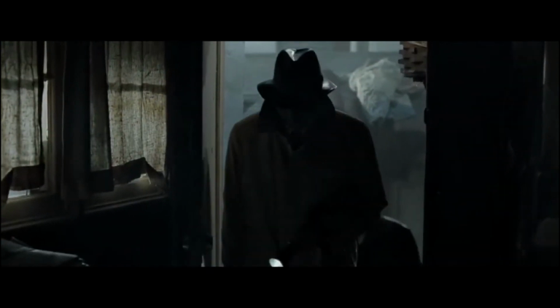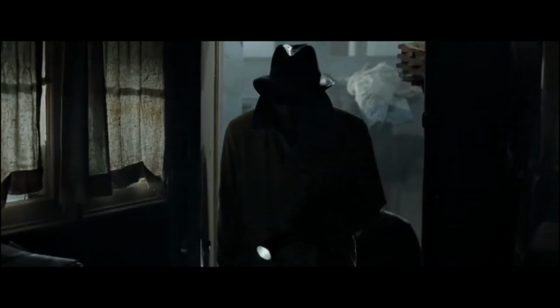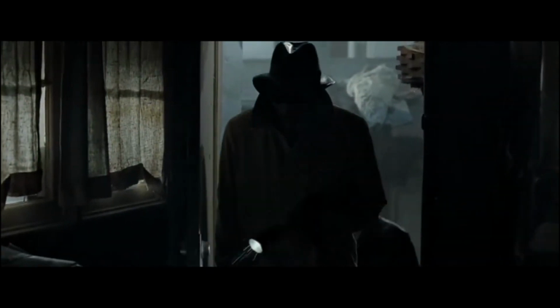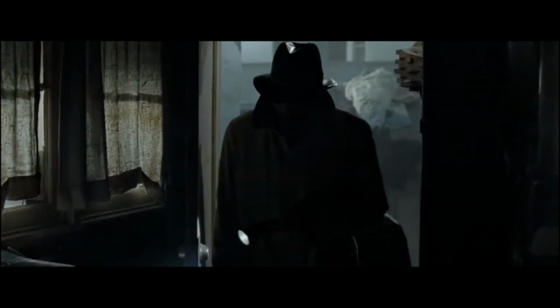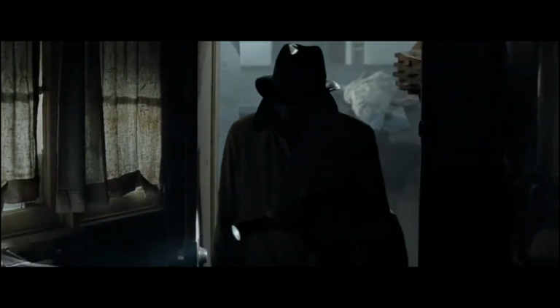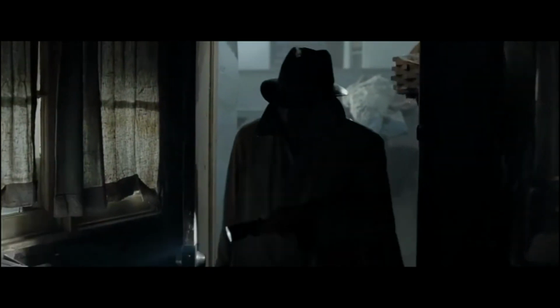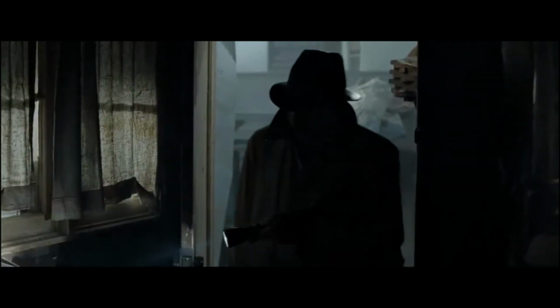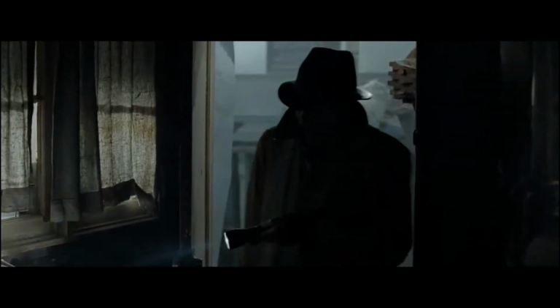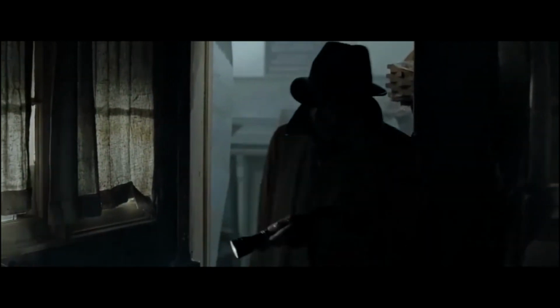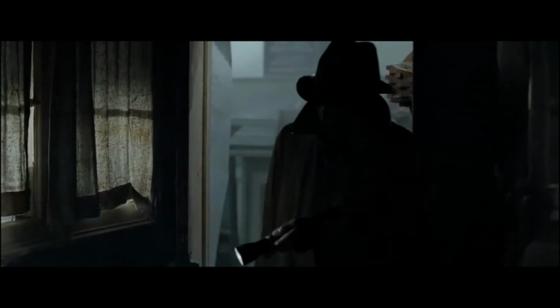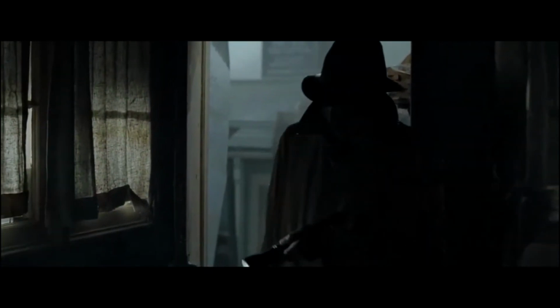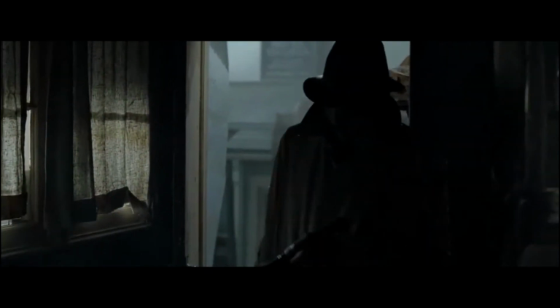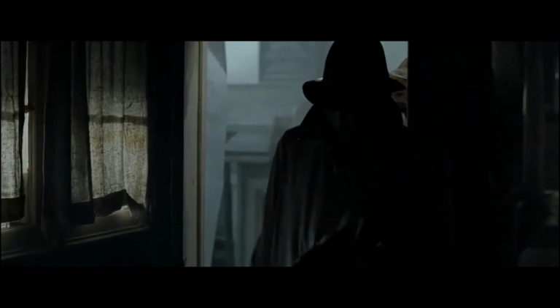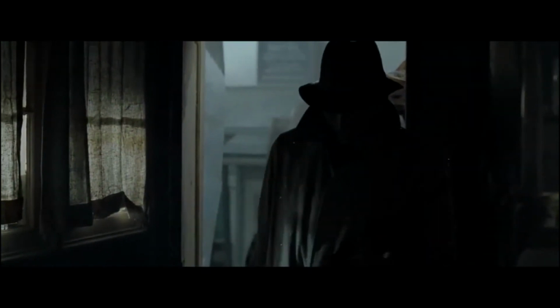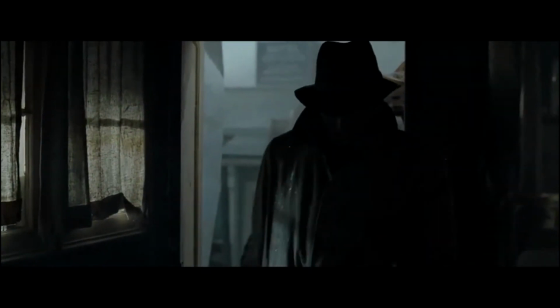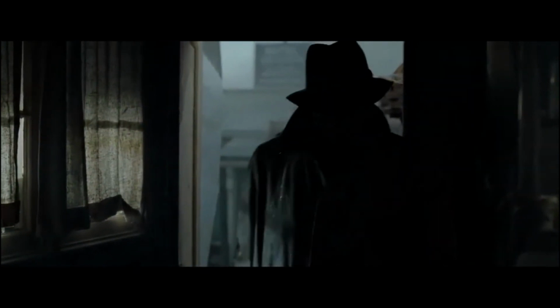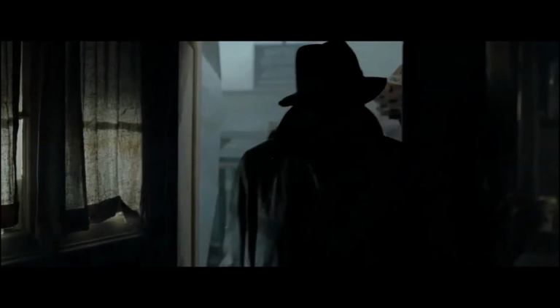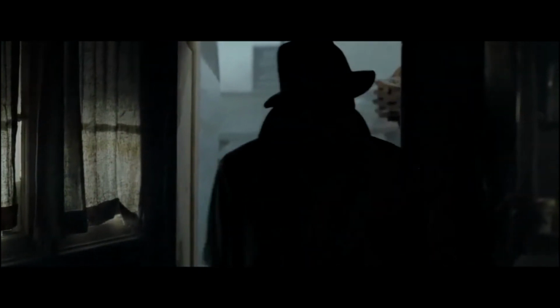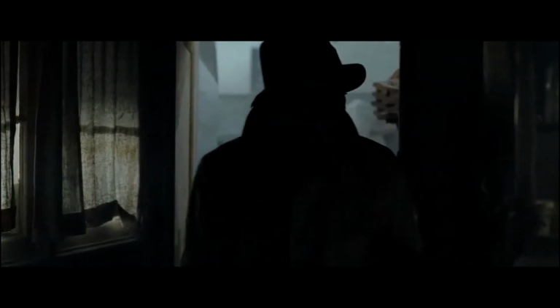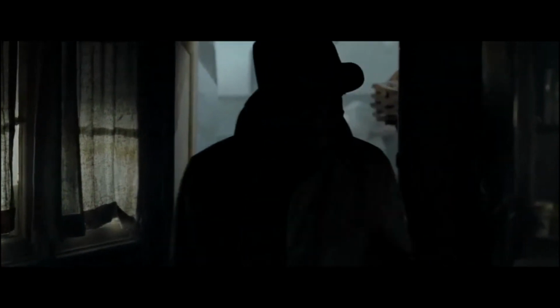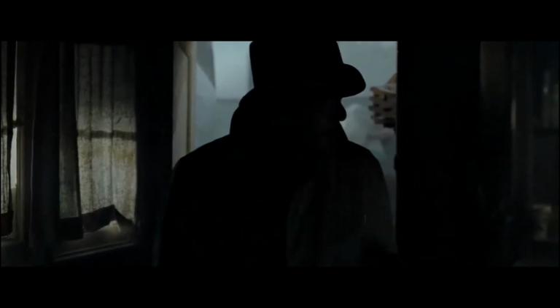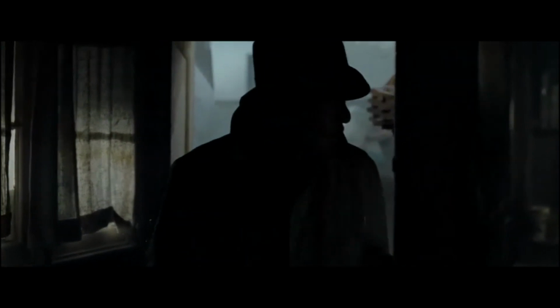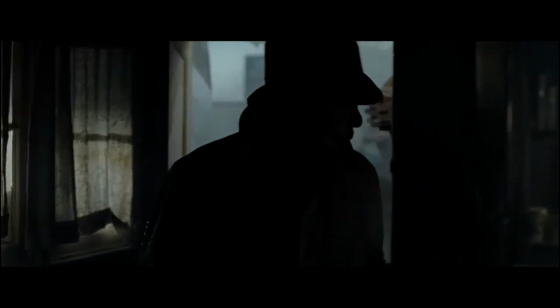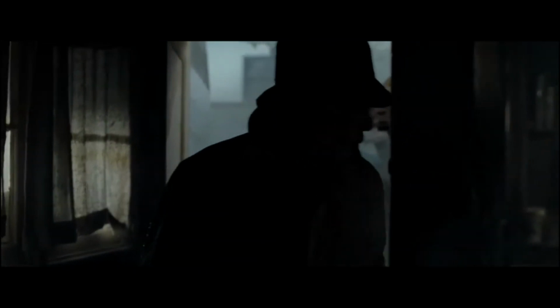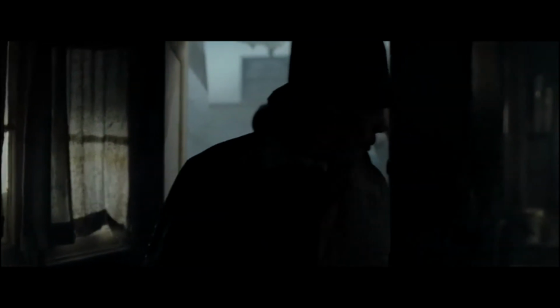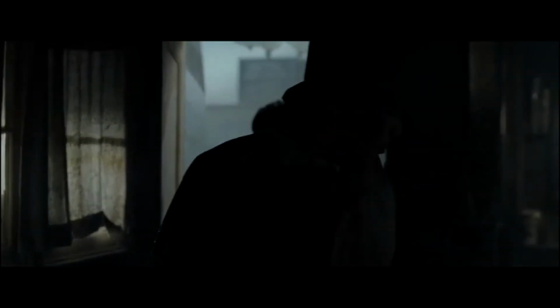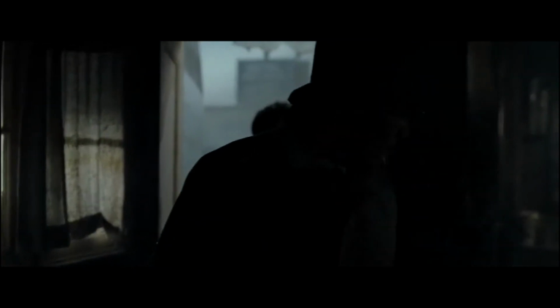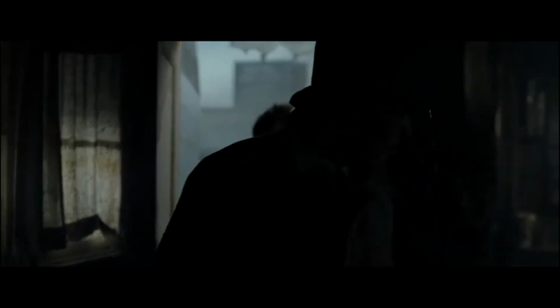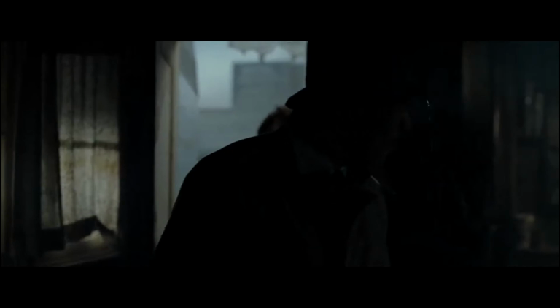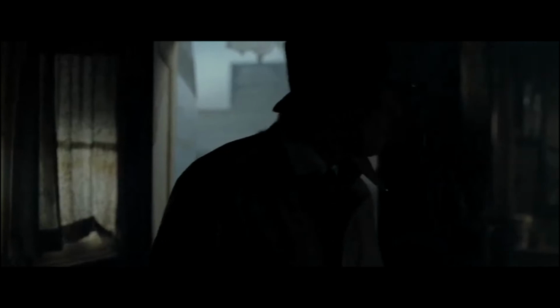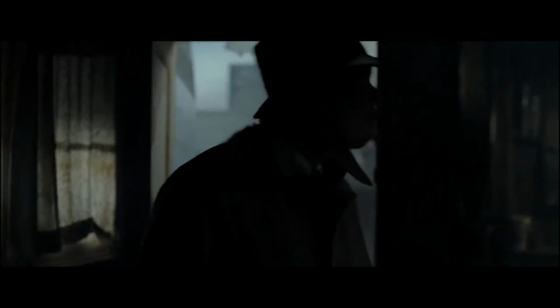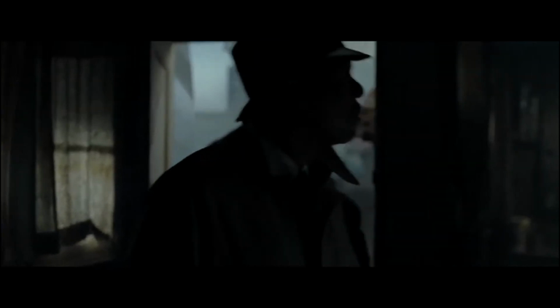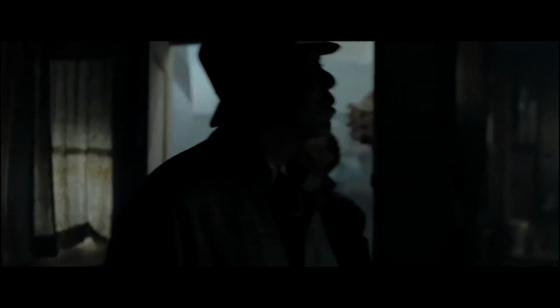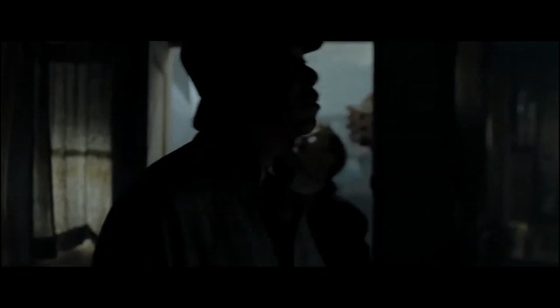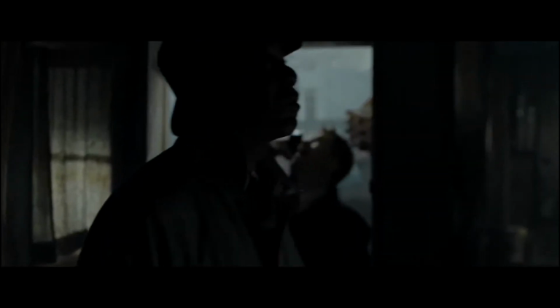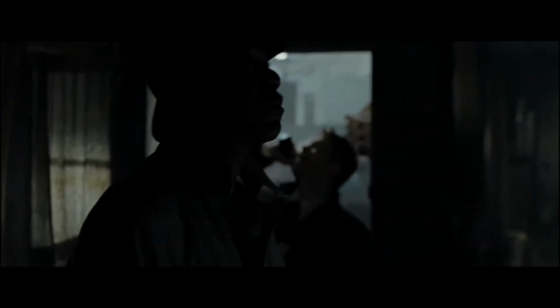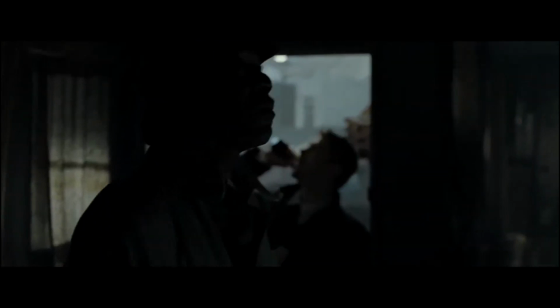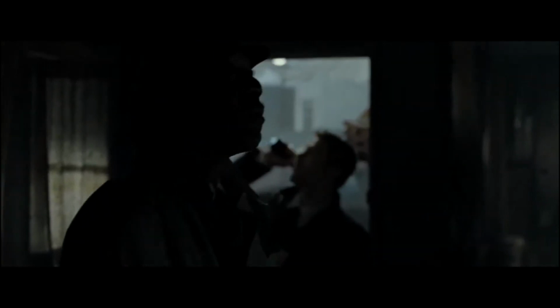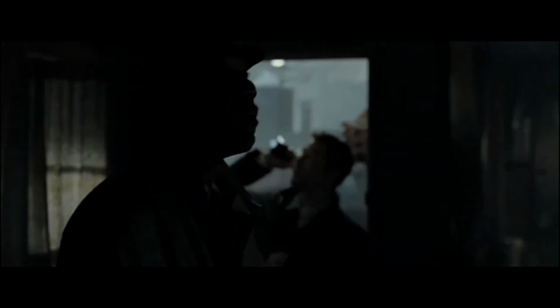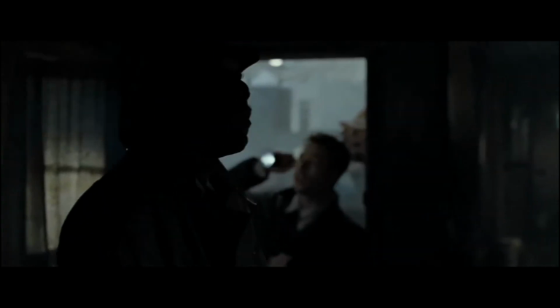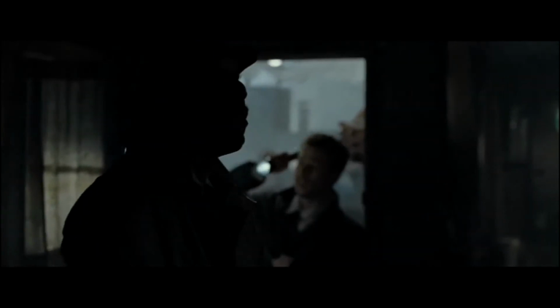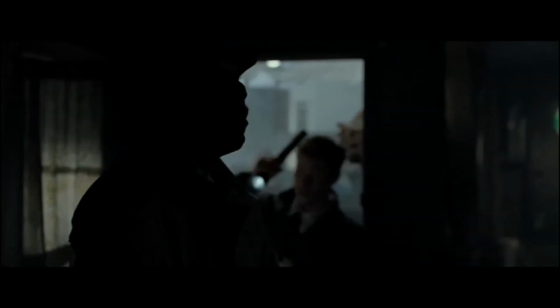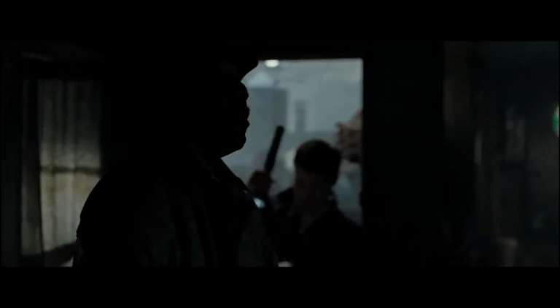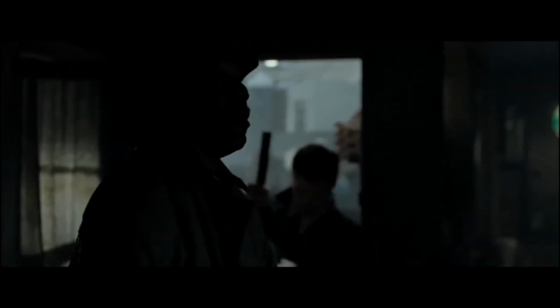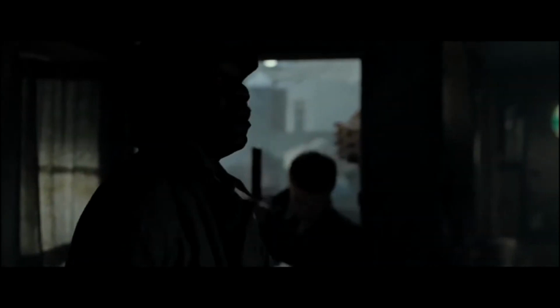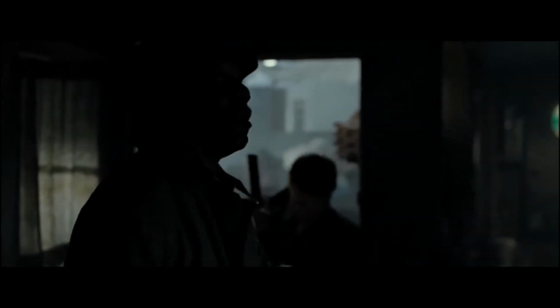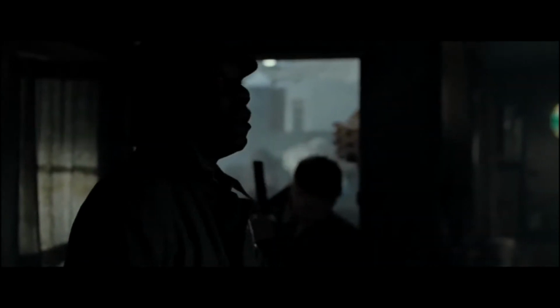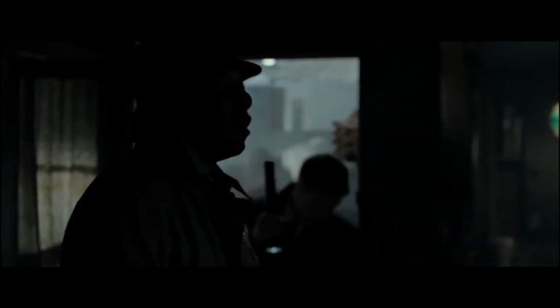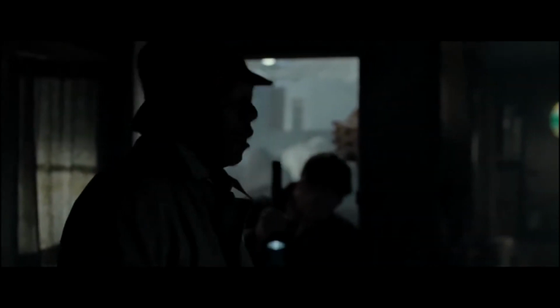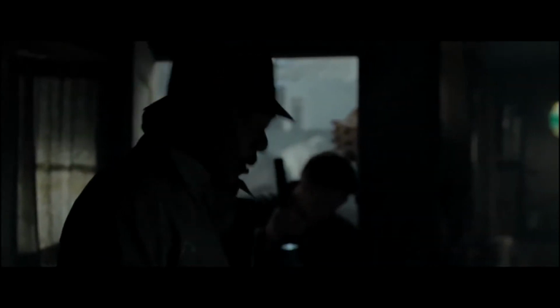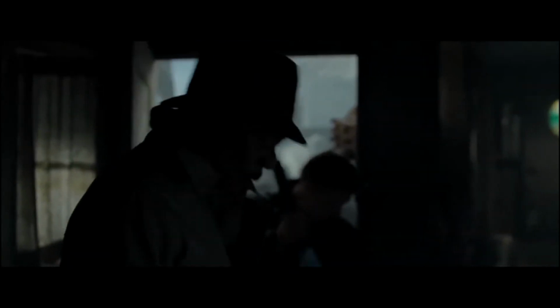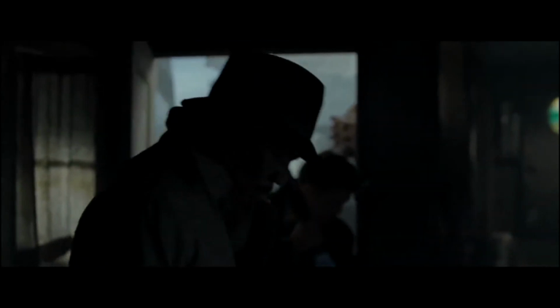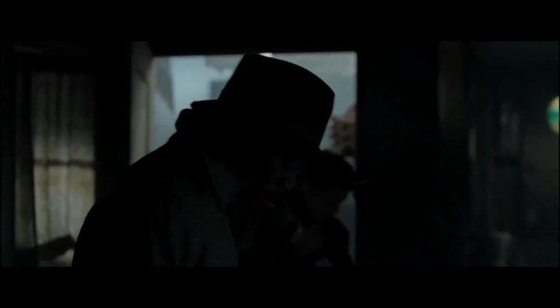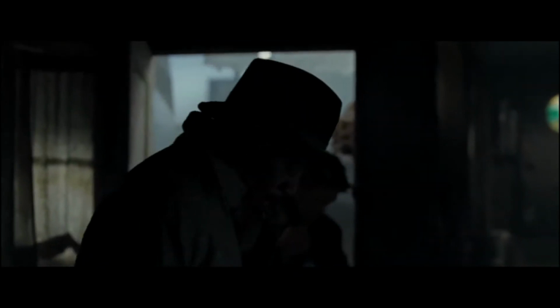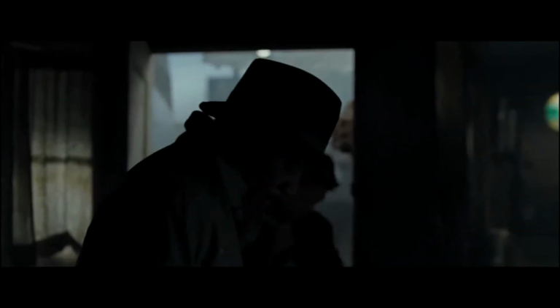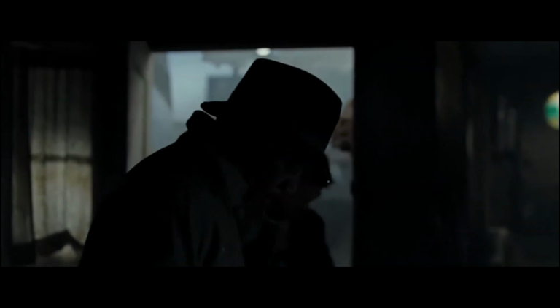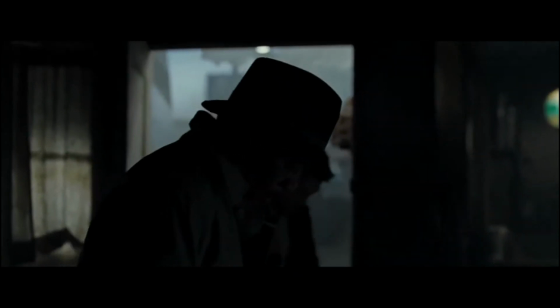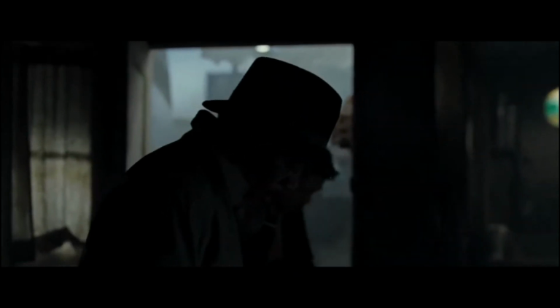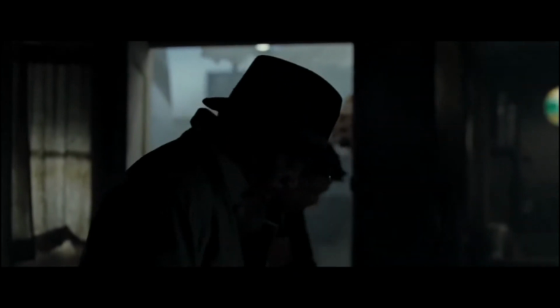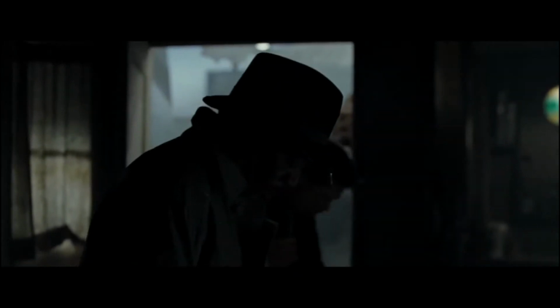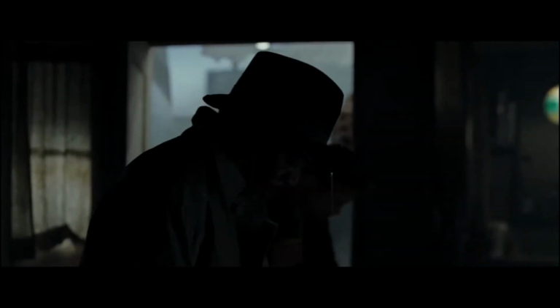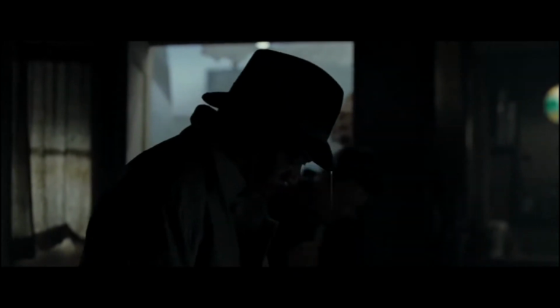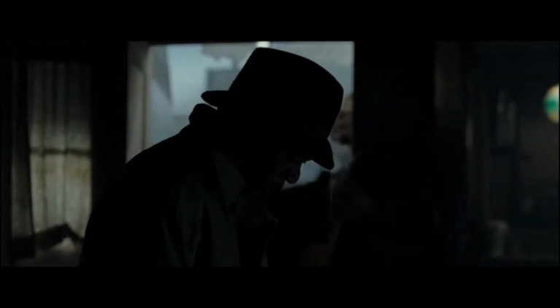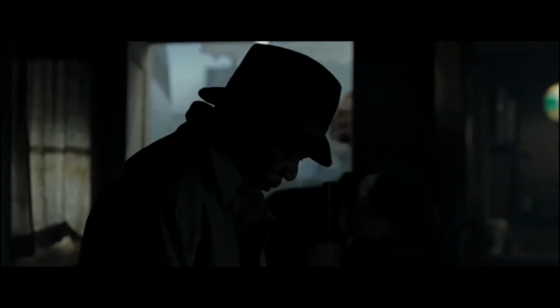The scene grows darker the deeper we enter it. This darkness is used to convey the thriller aspect, as it plays on the fear people have for darkness.